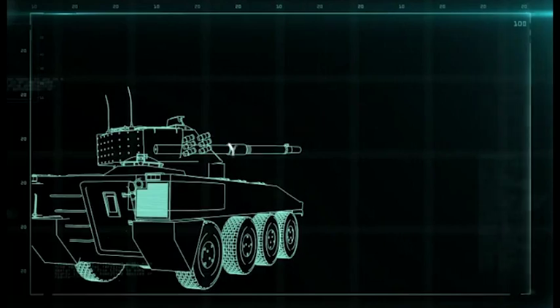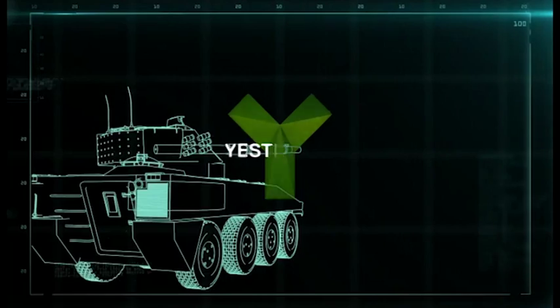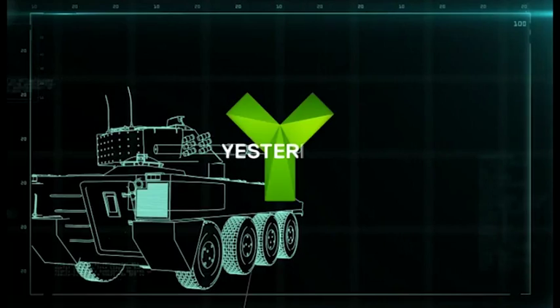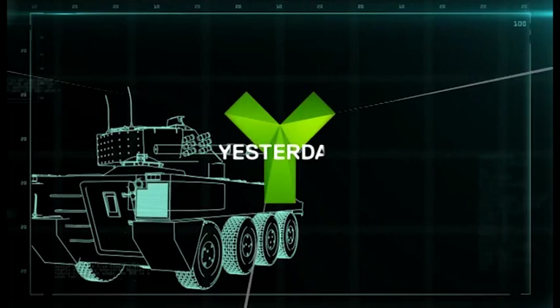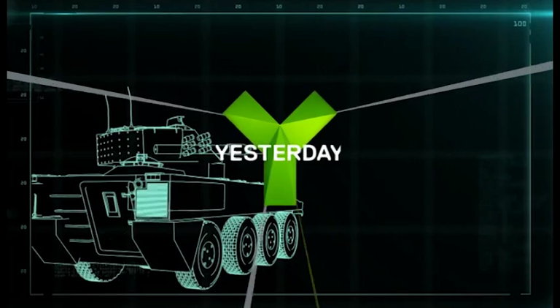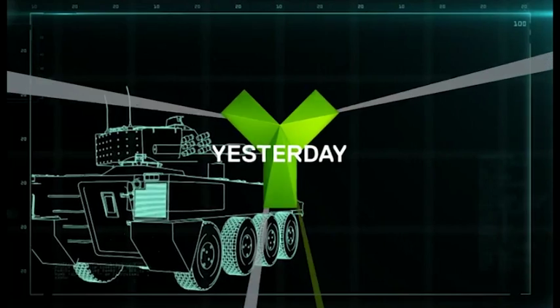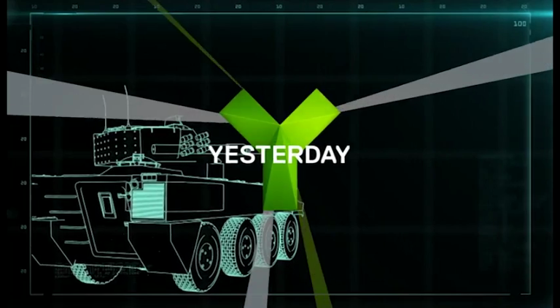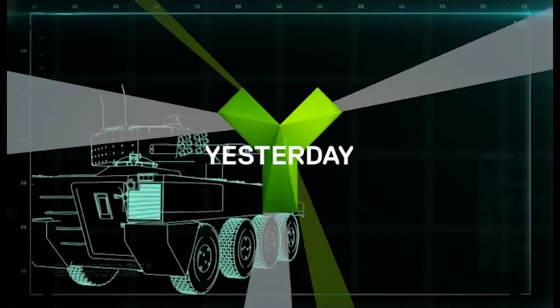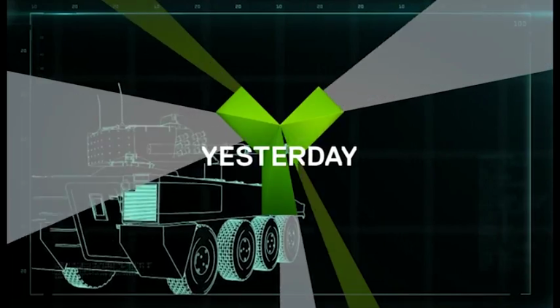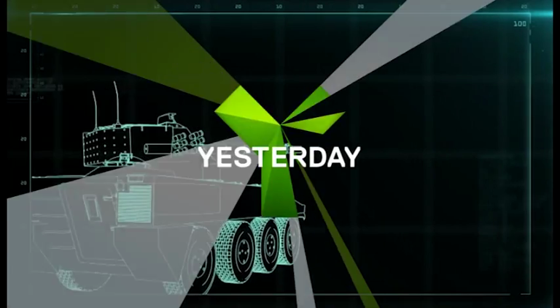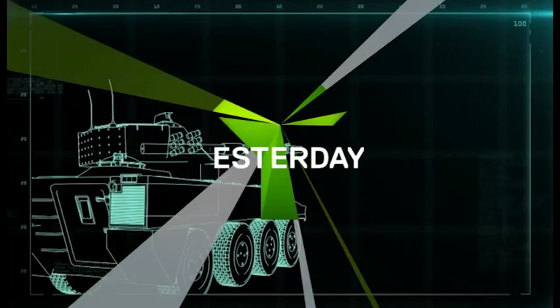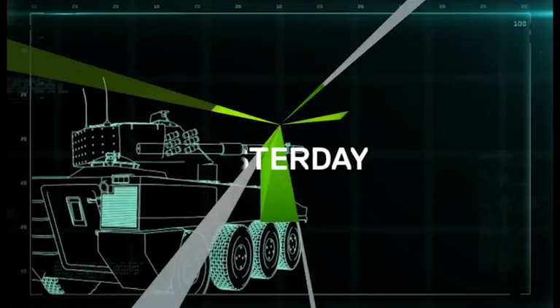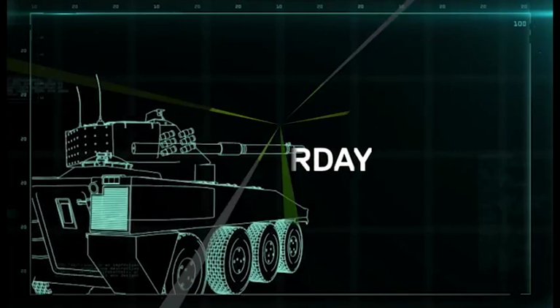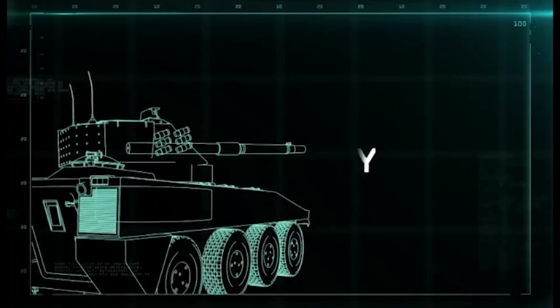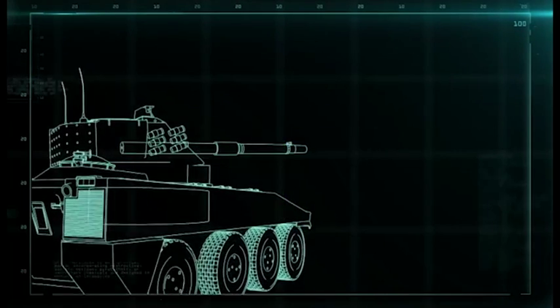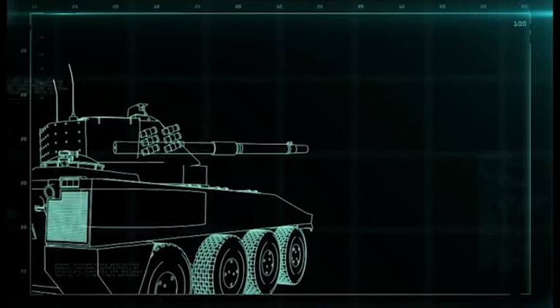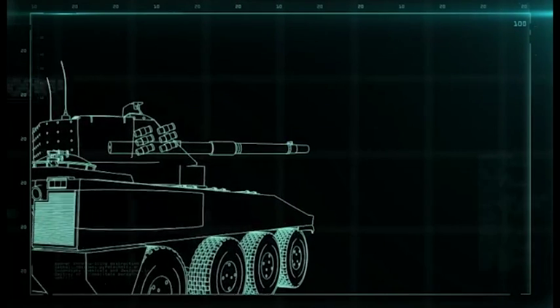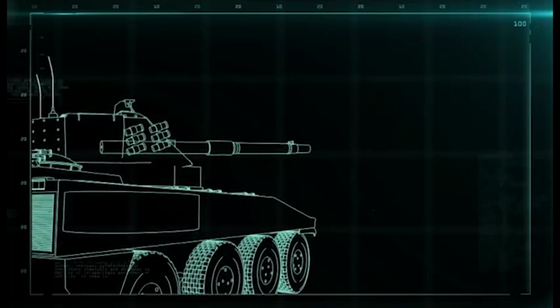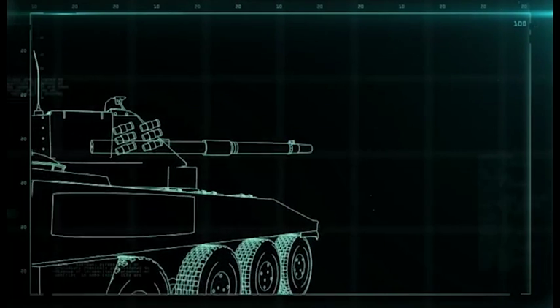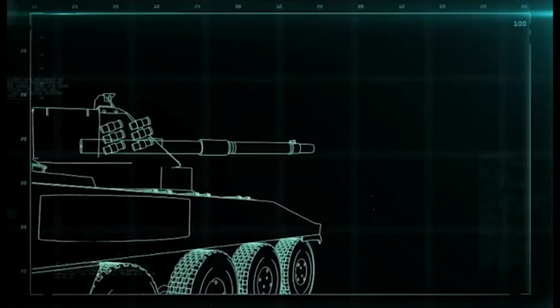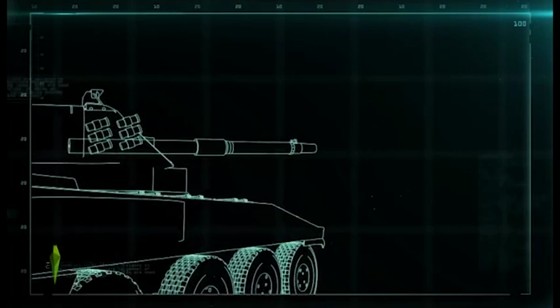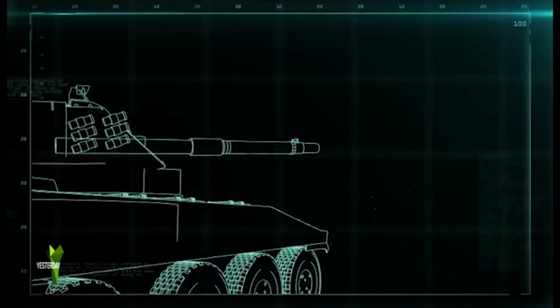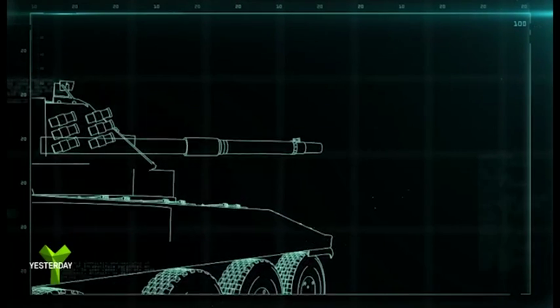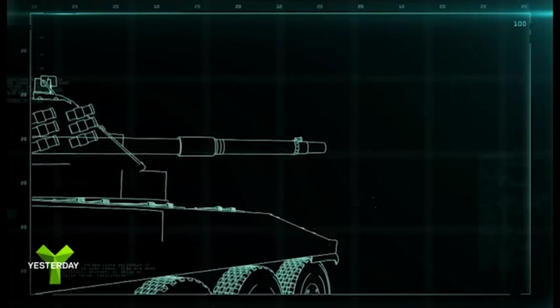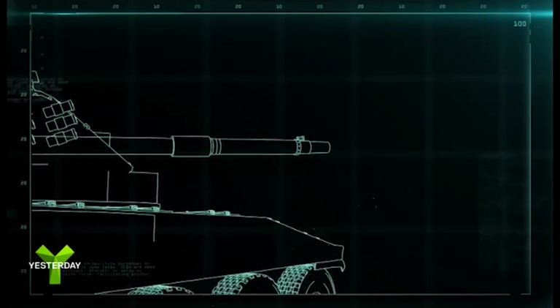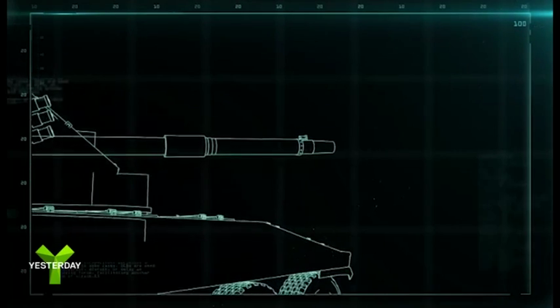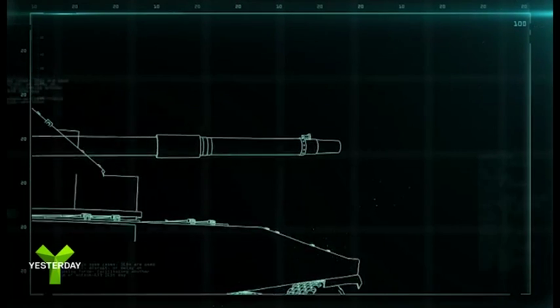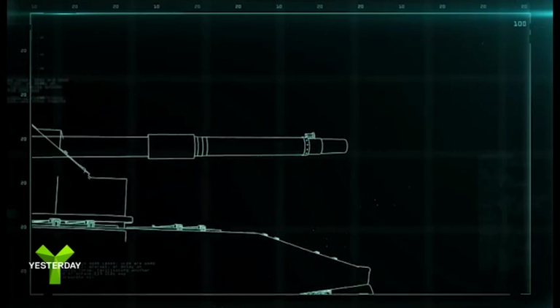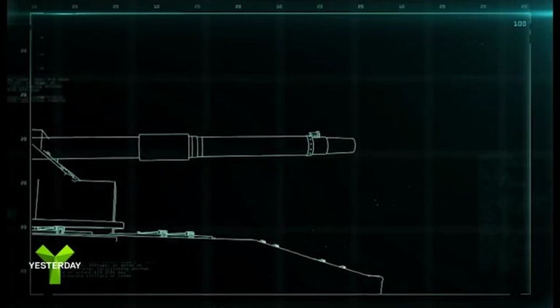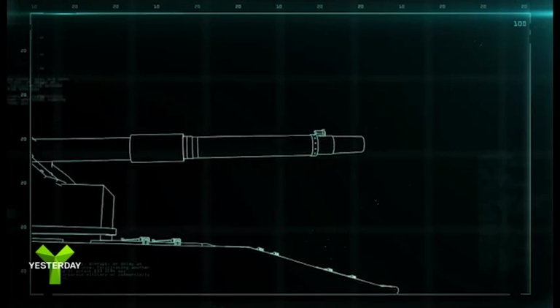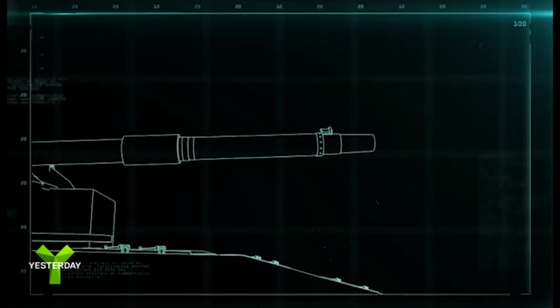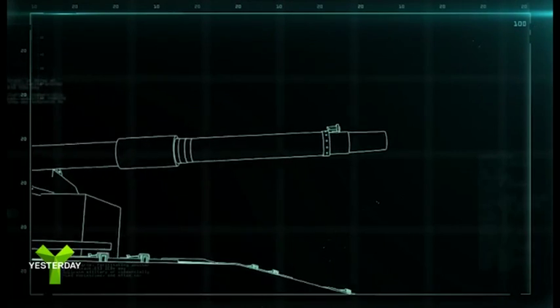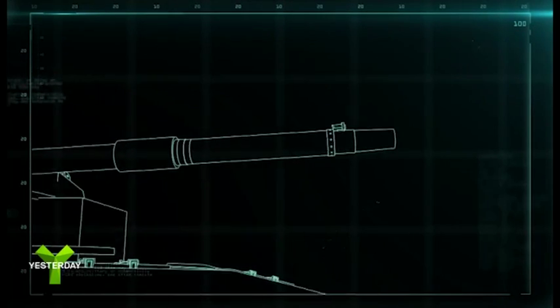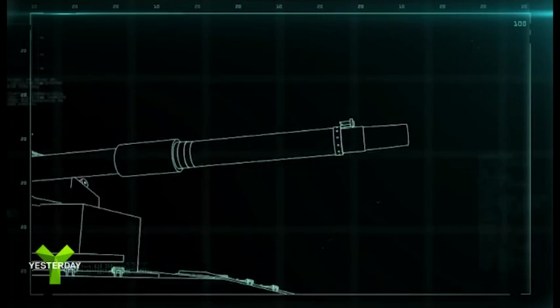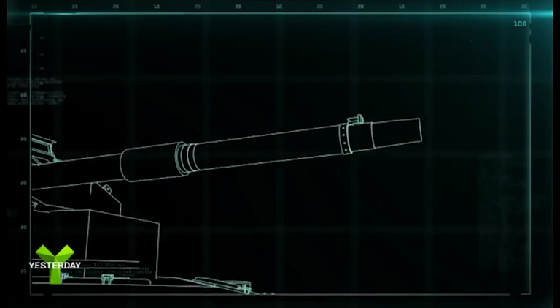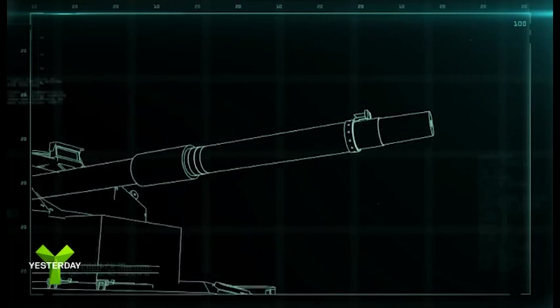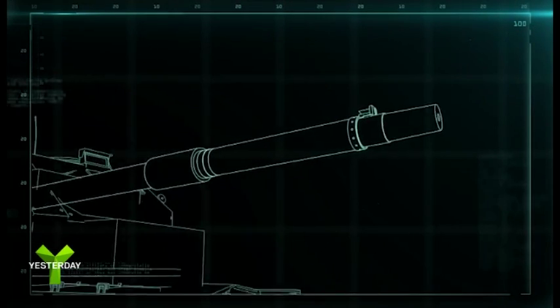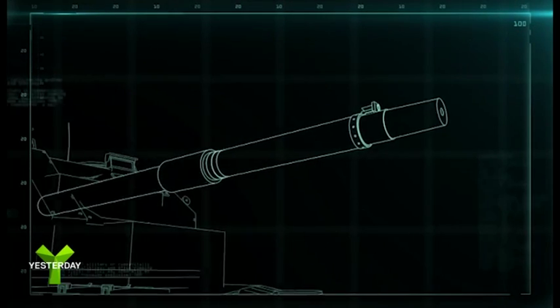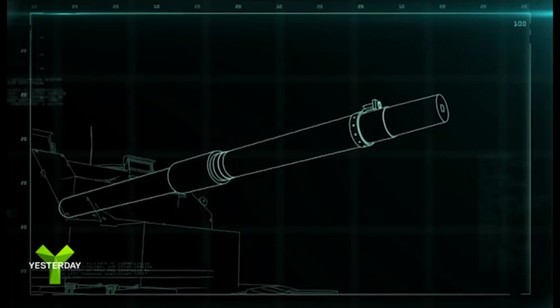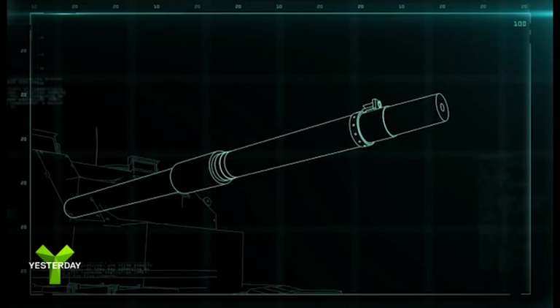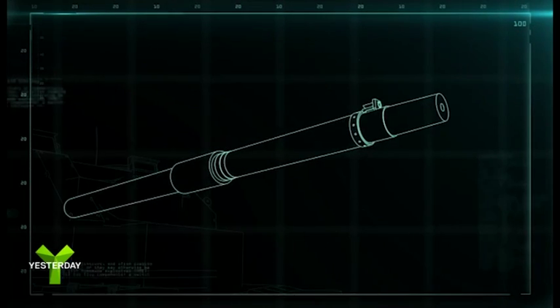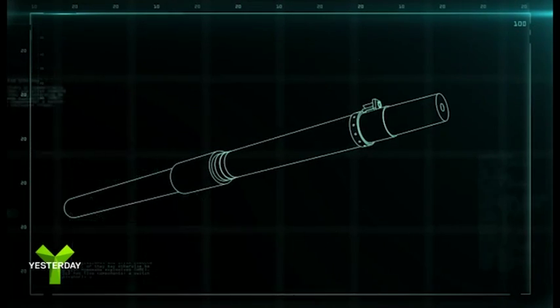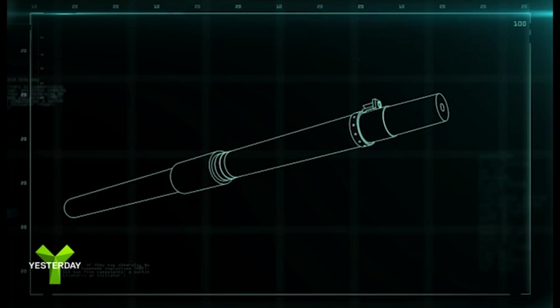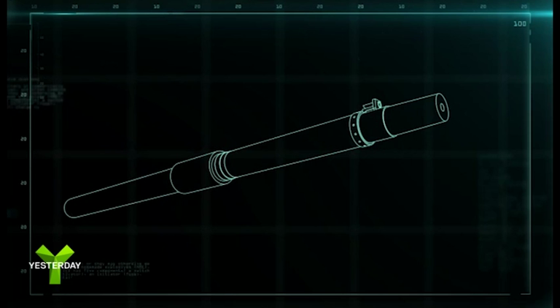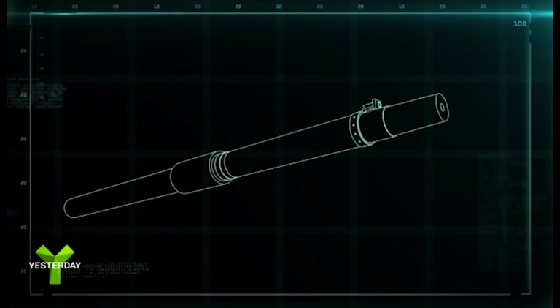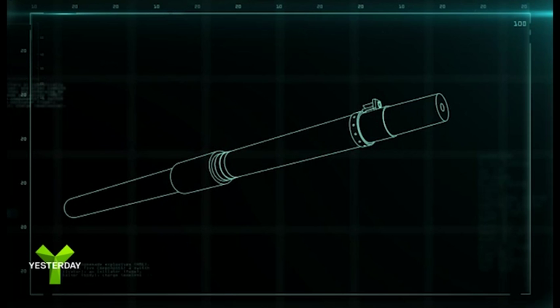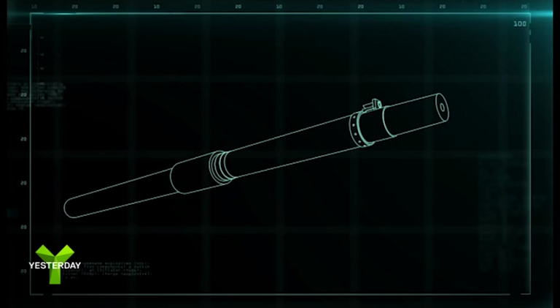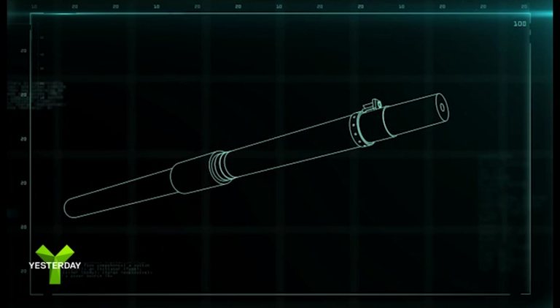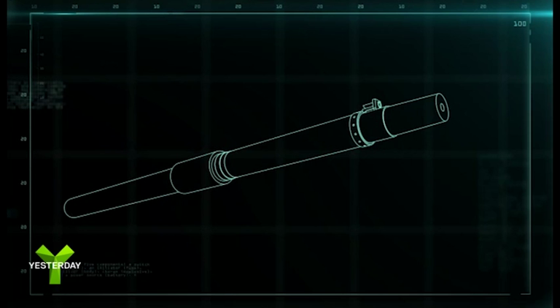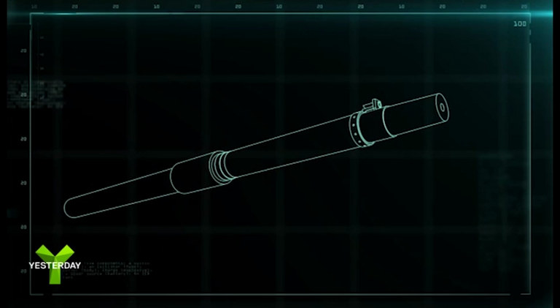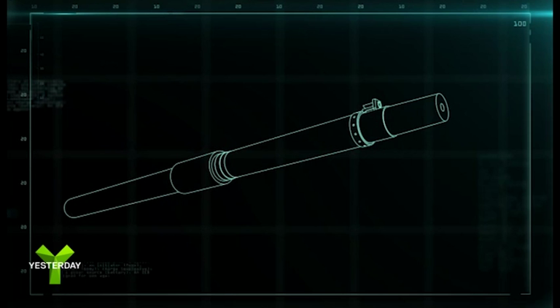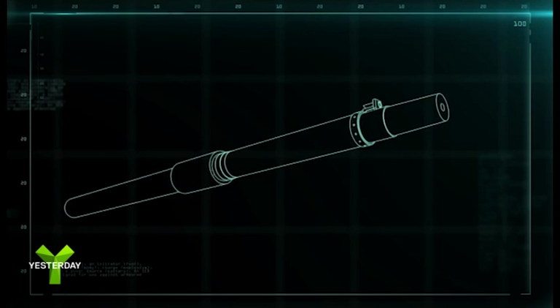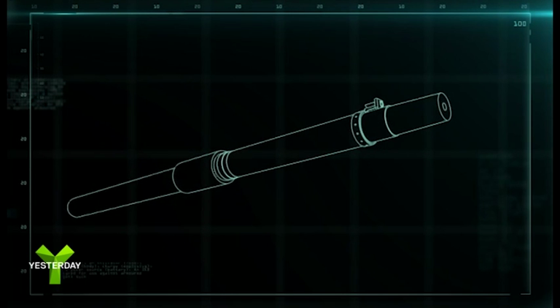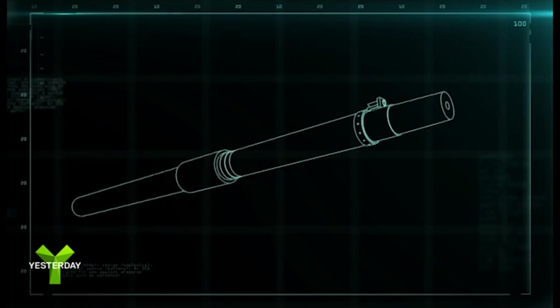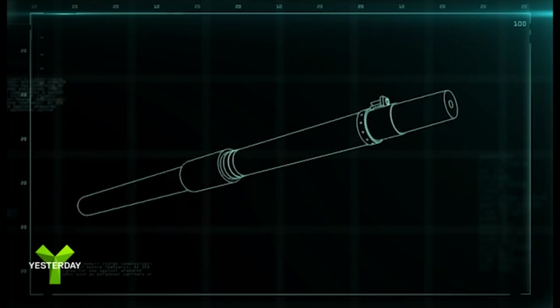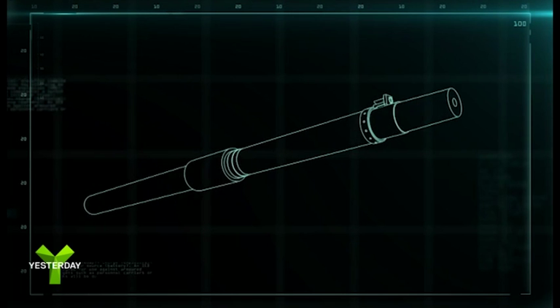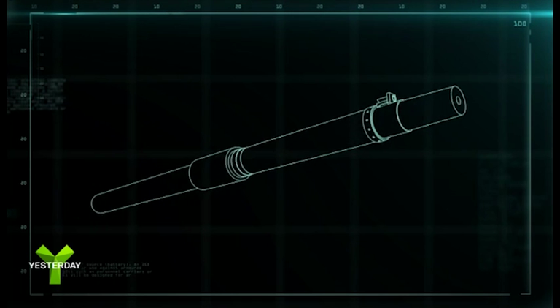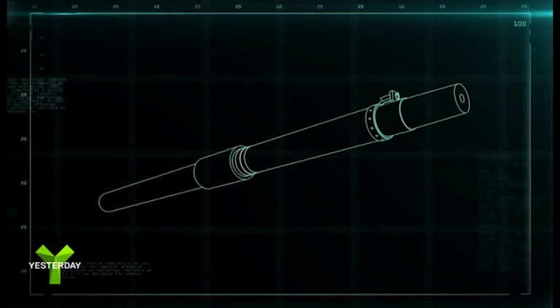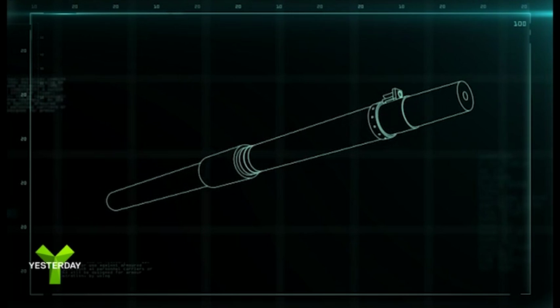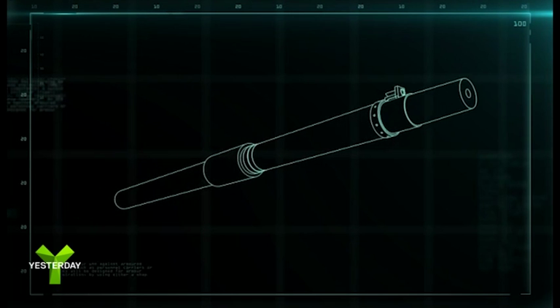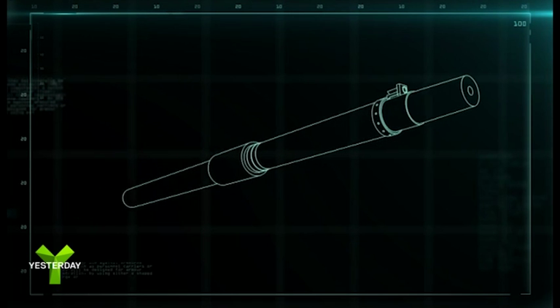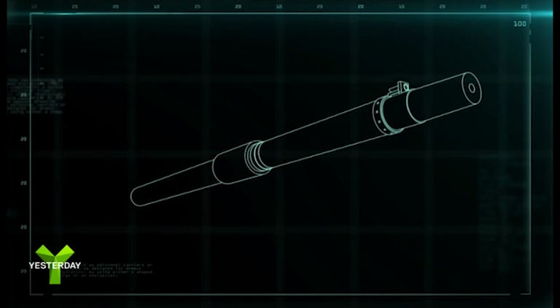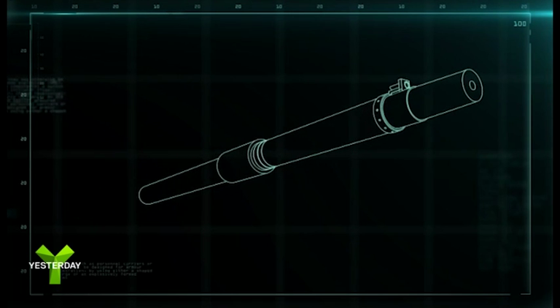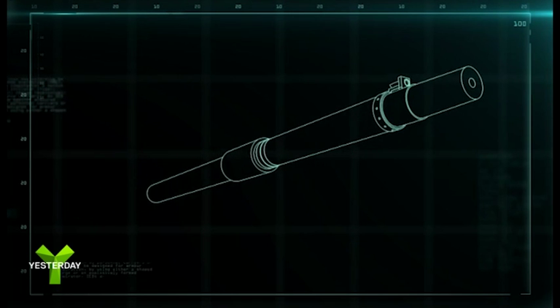A battle tank is only as effective as its gun. And for the Striker vehicle, that's the M68 105 millimeter cannon.